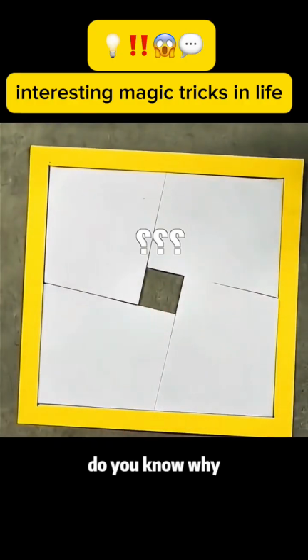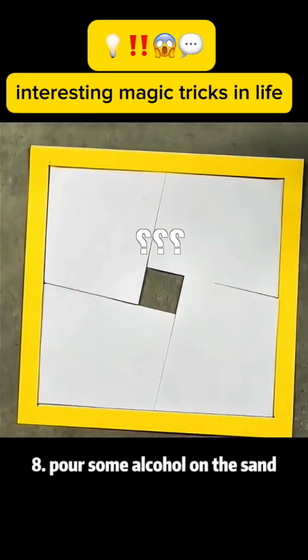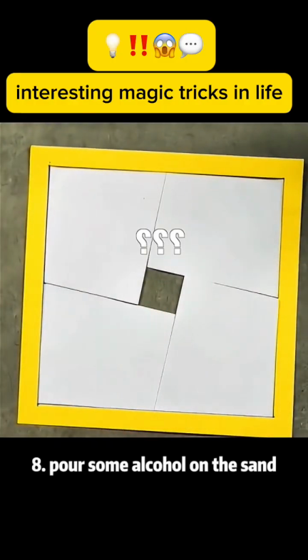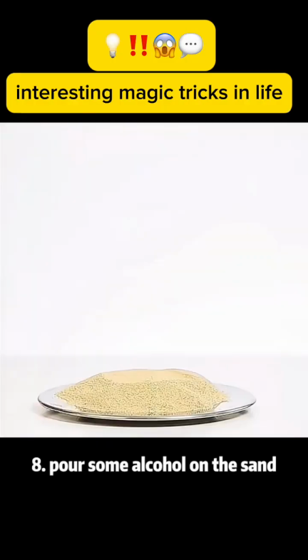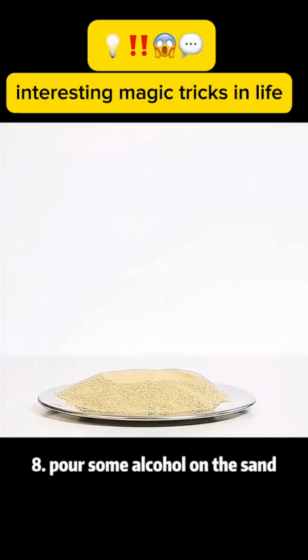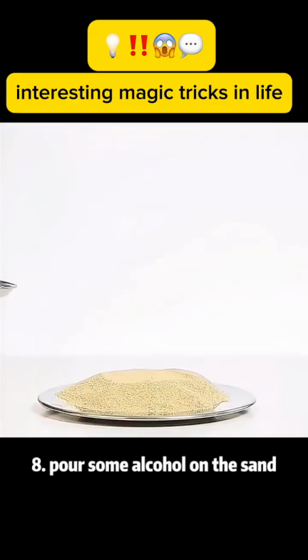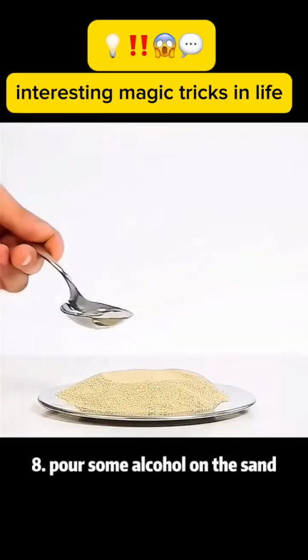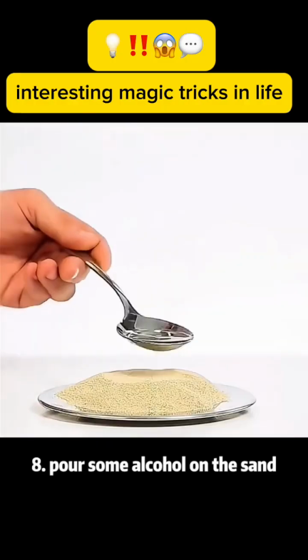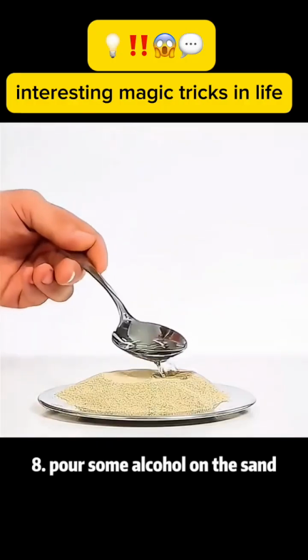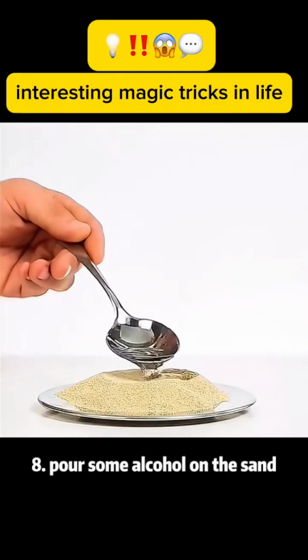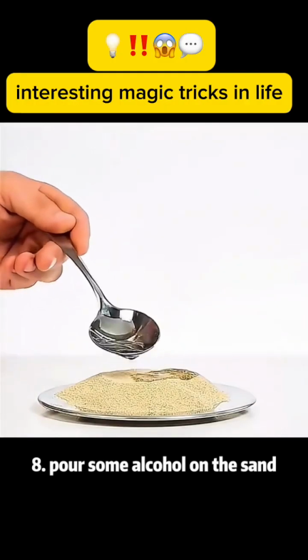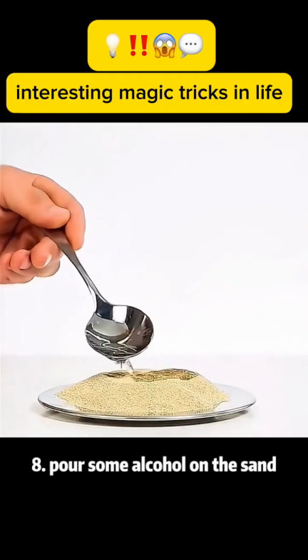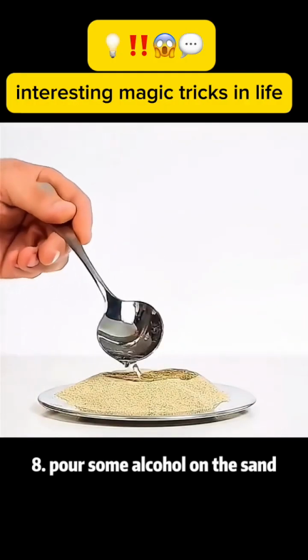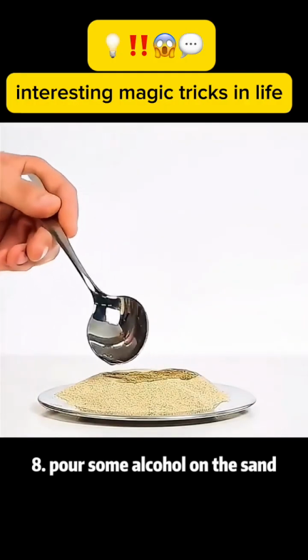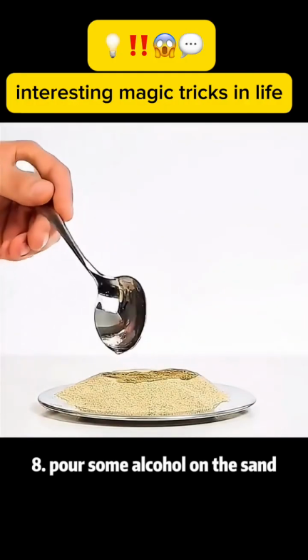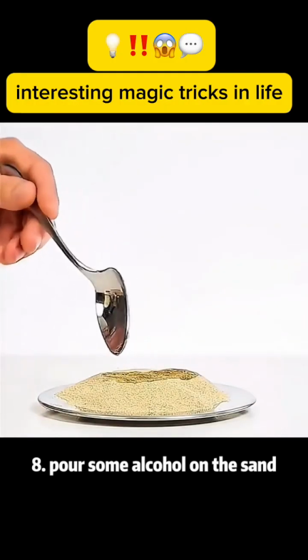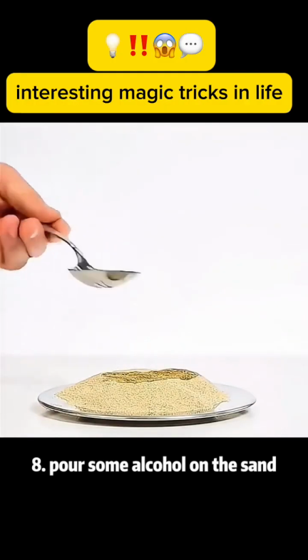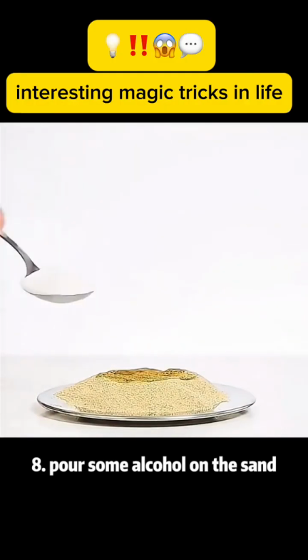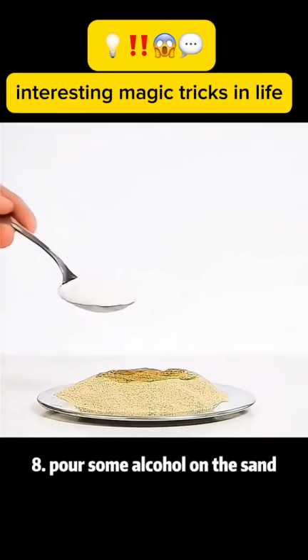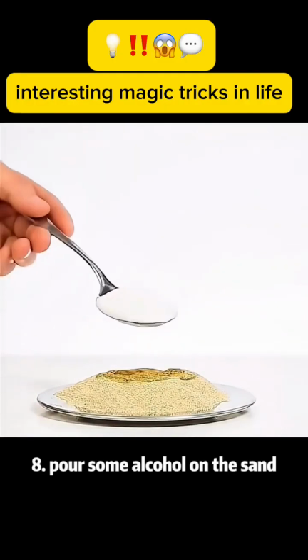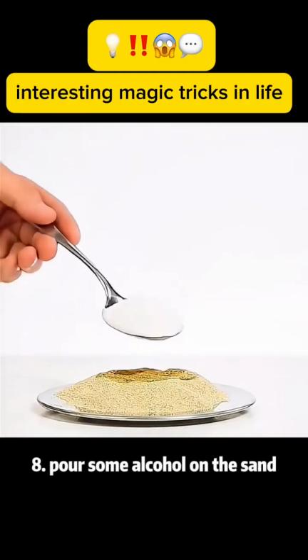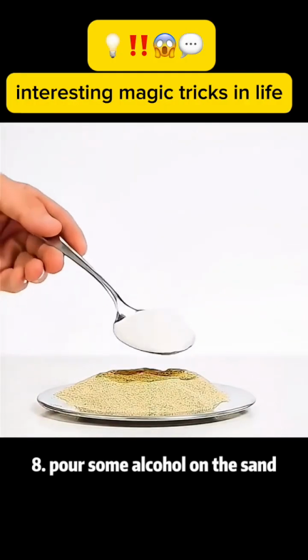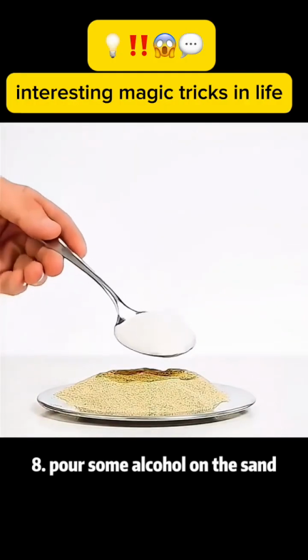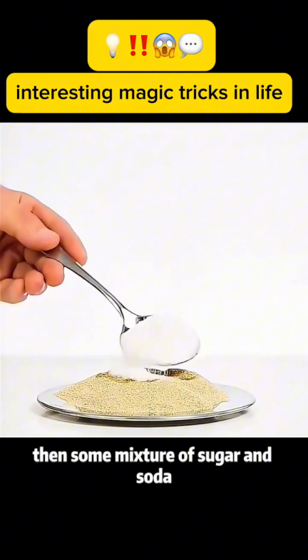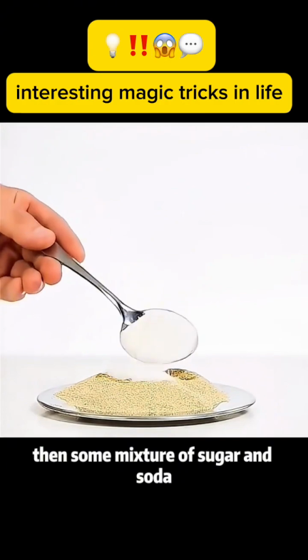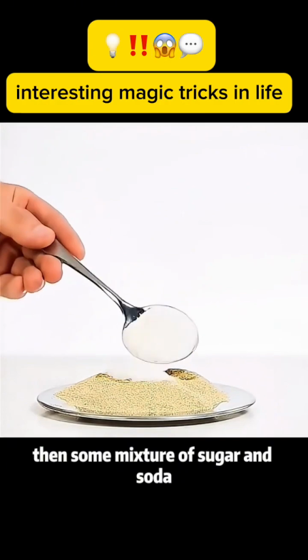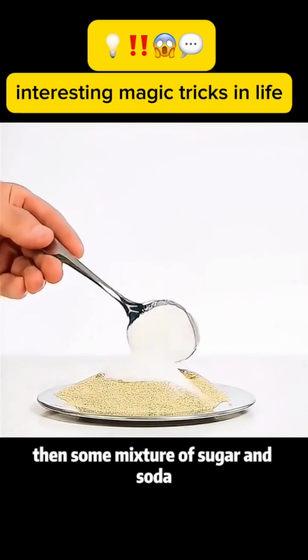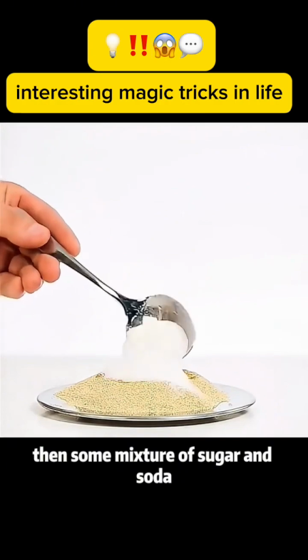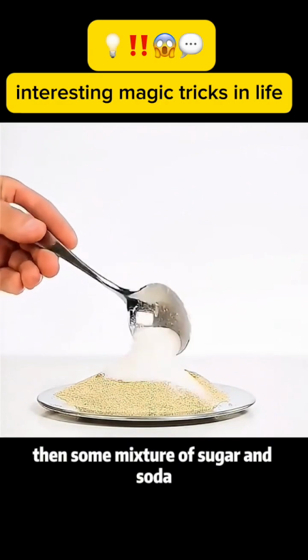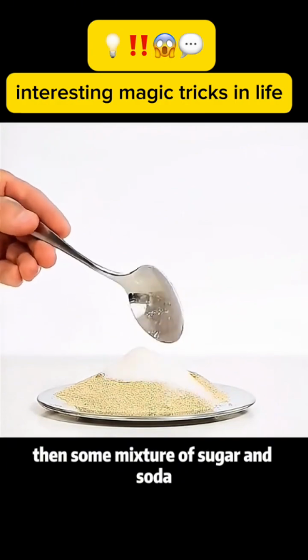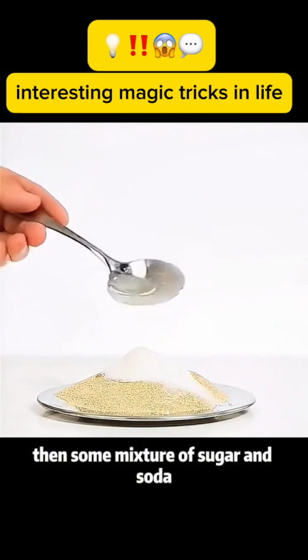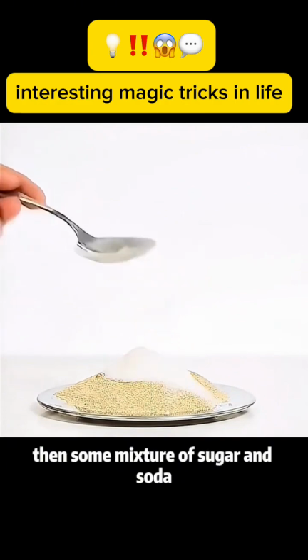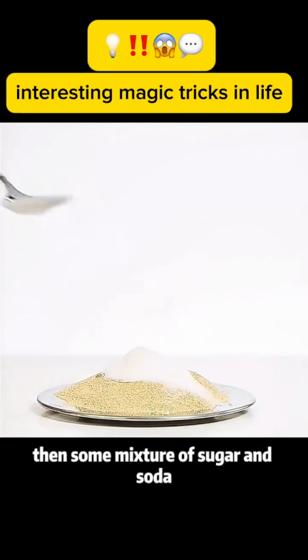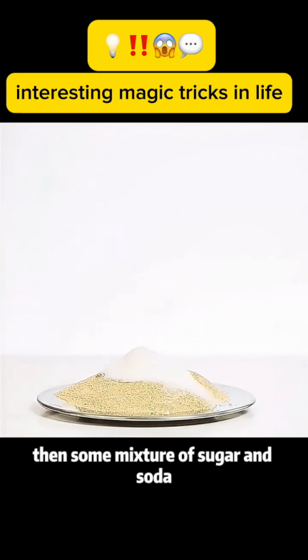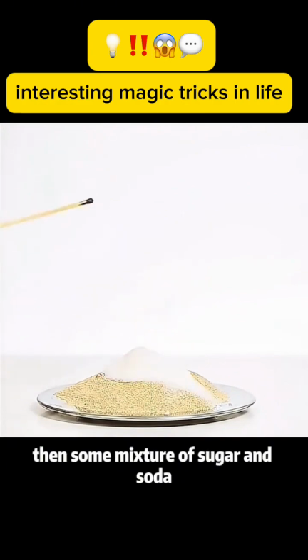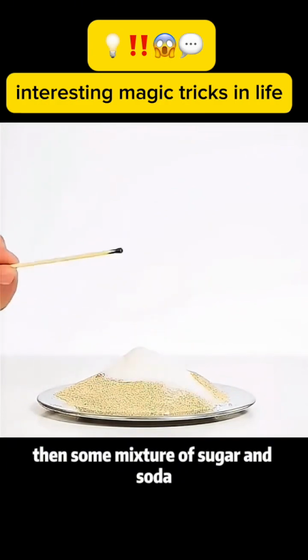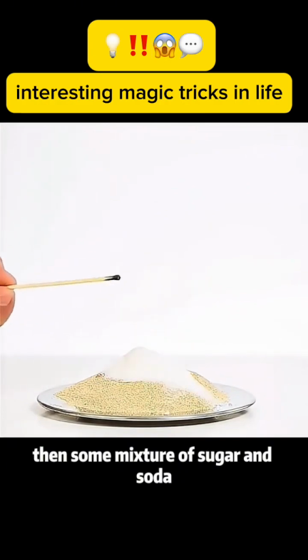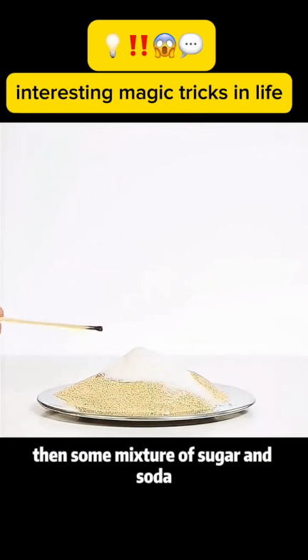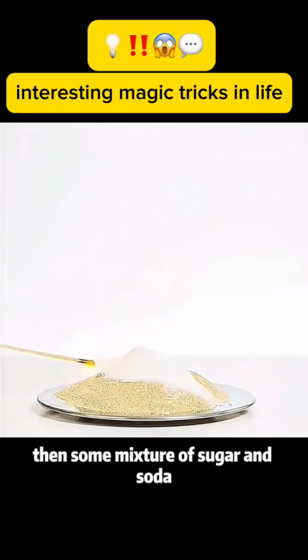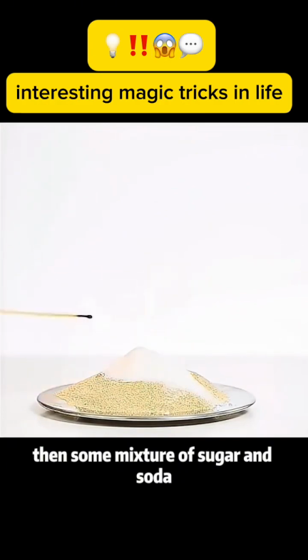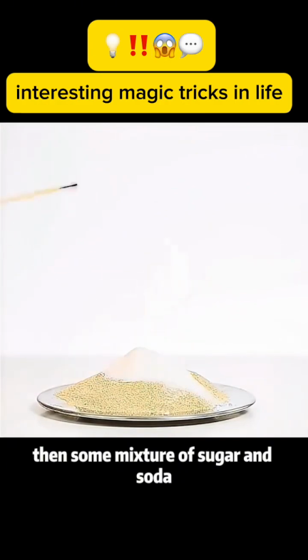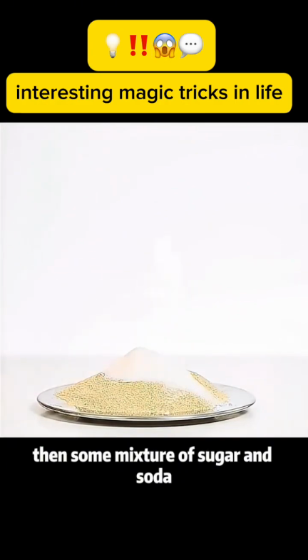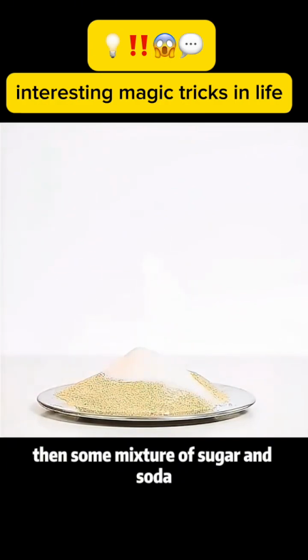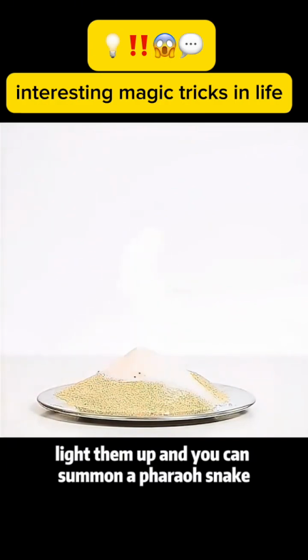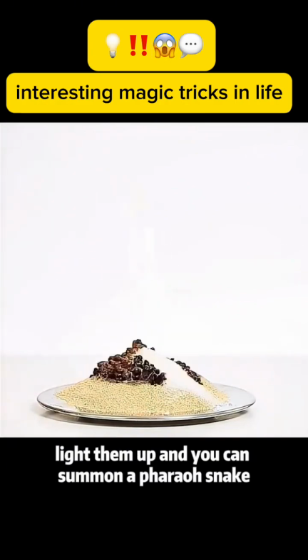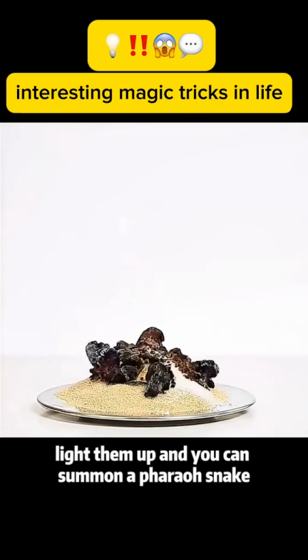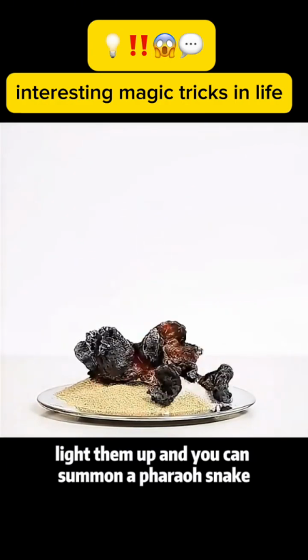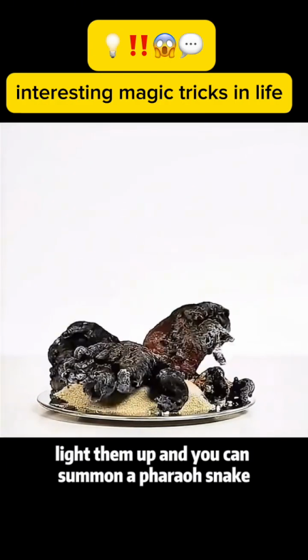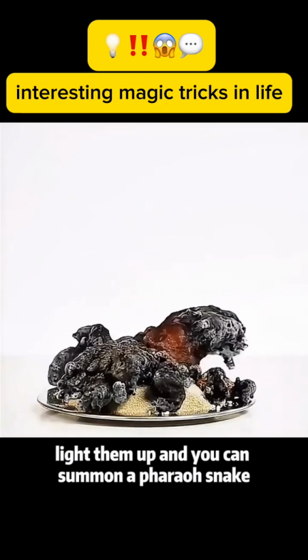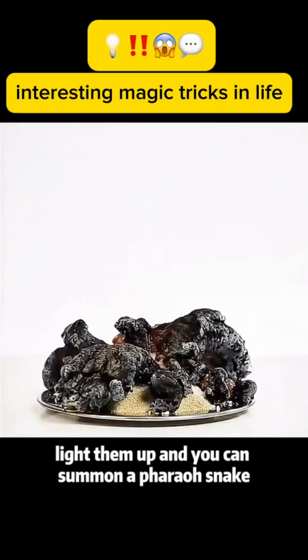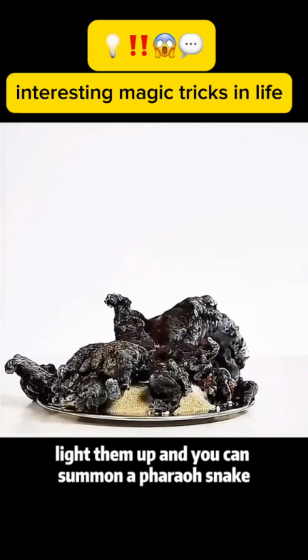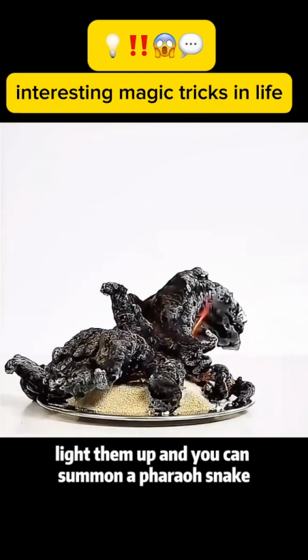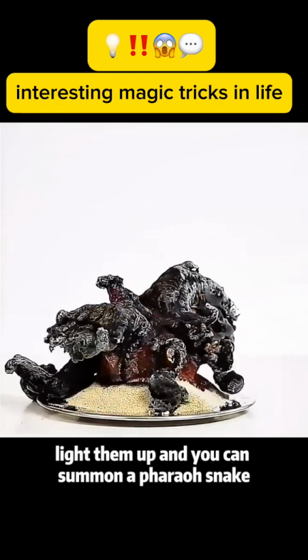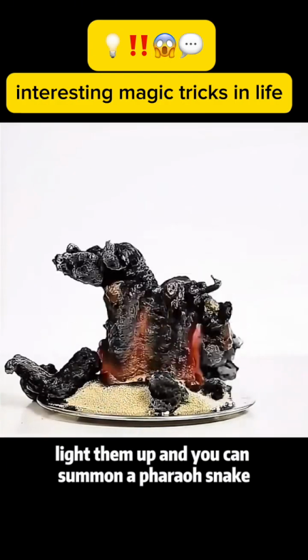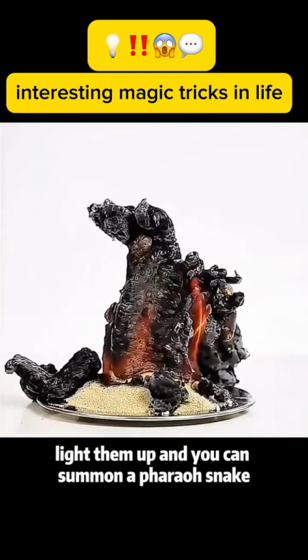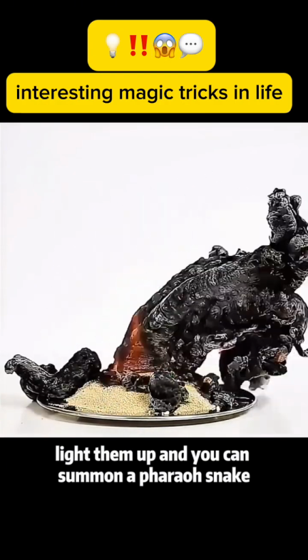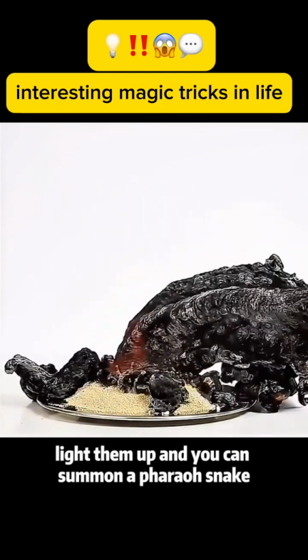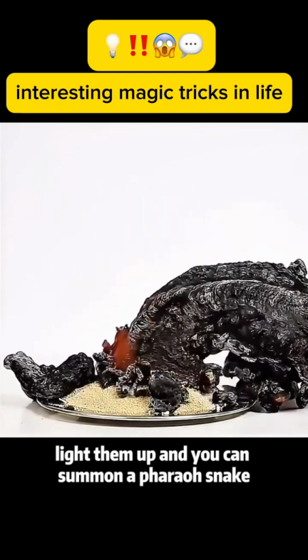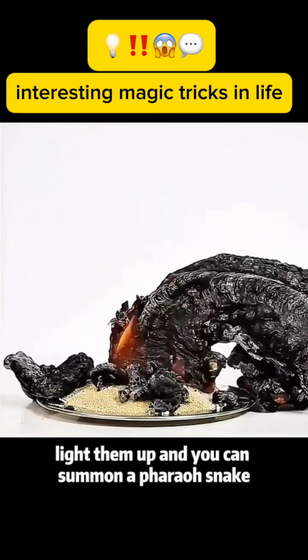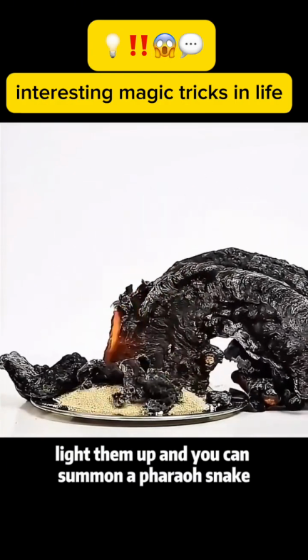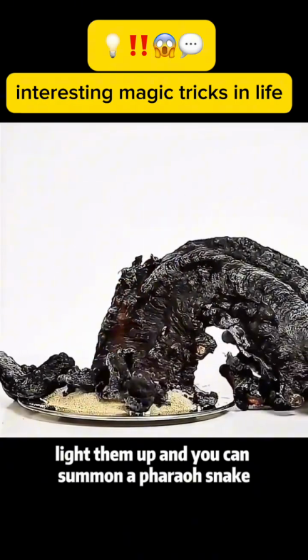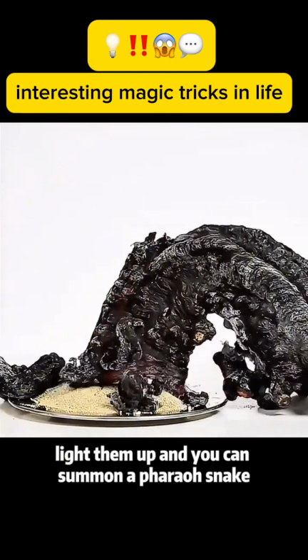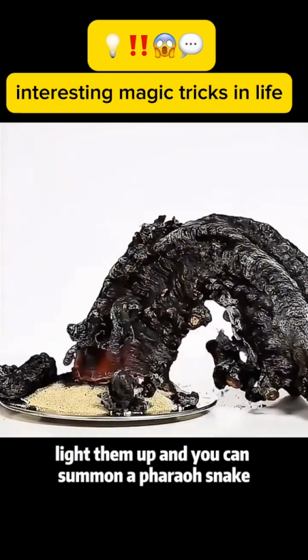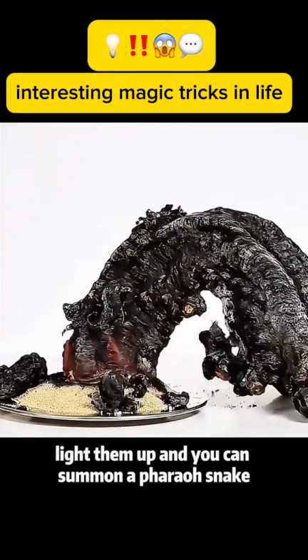Magic trick 8: Pour some alcohol on the sand, then add a mixture of sugar and baking soda. Light them up and you can summon a pharaoh snake.